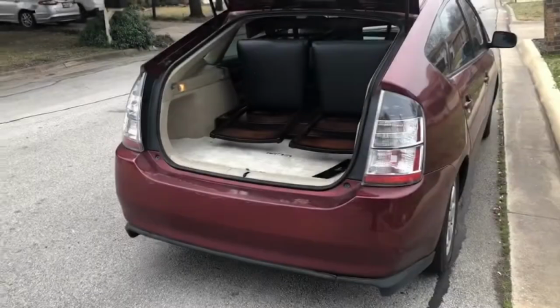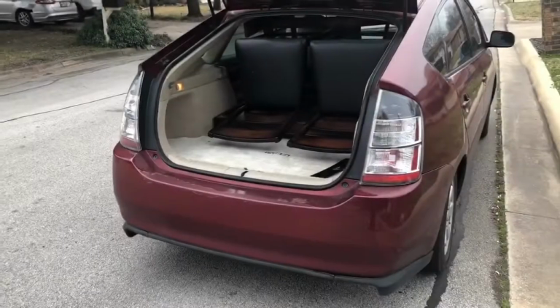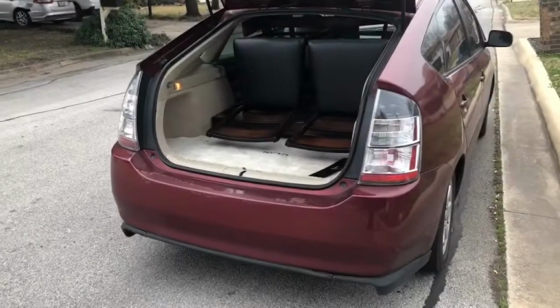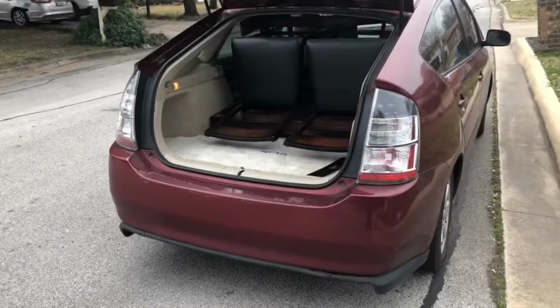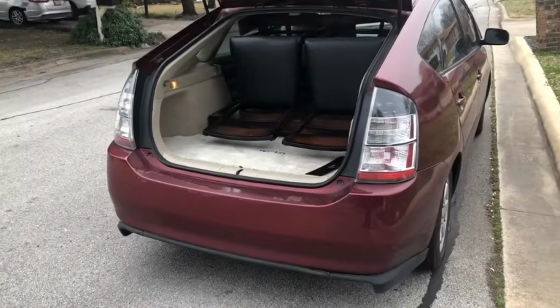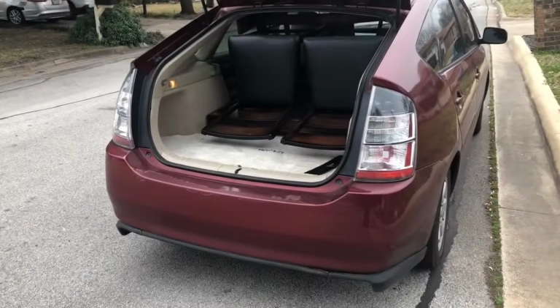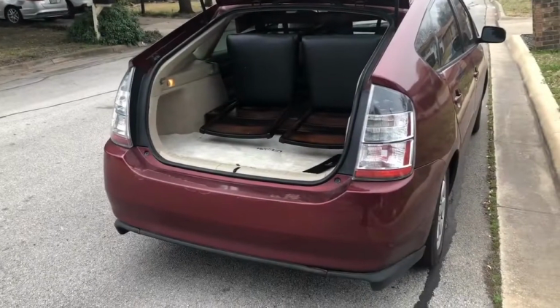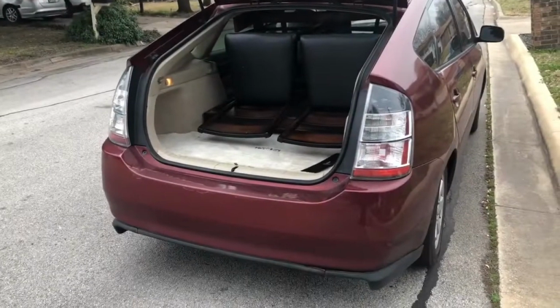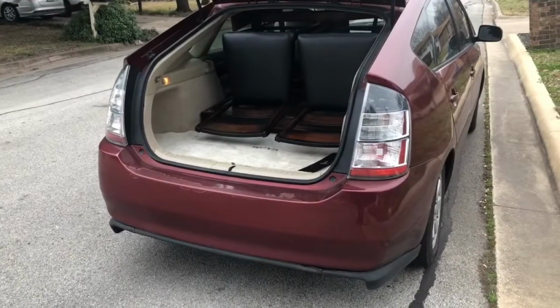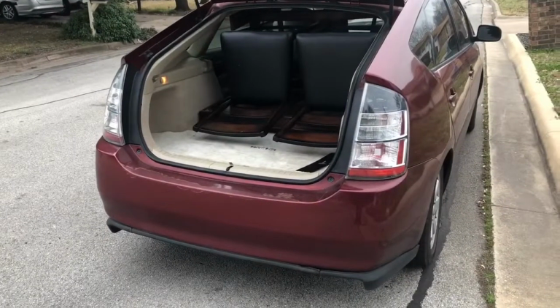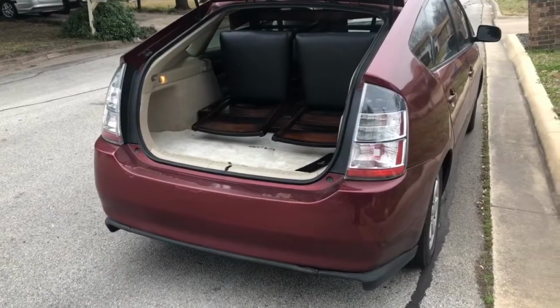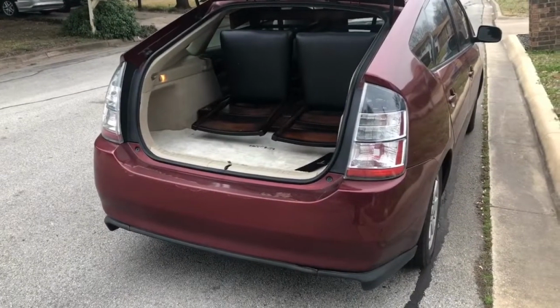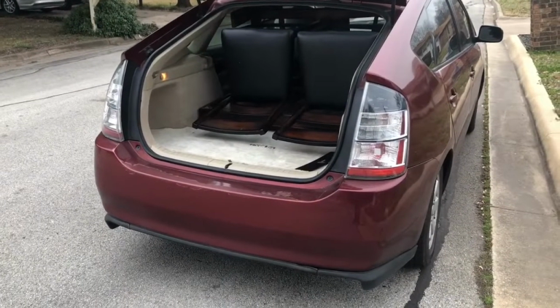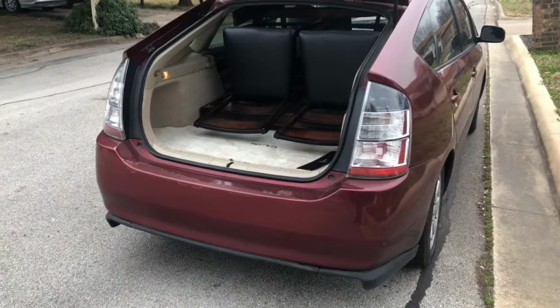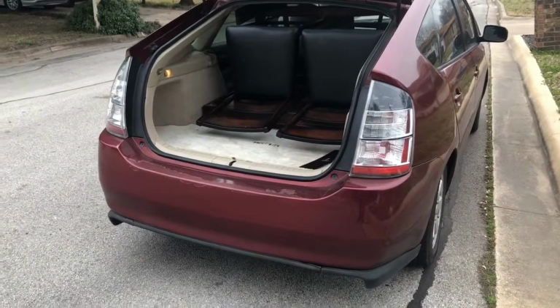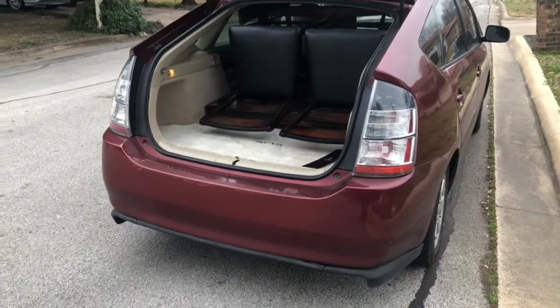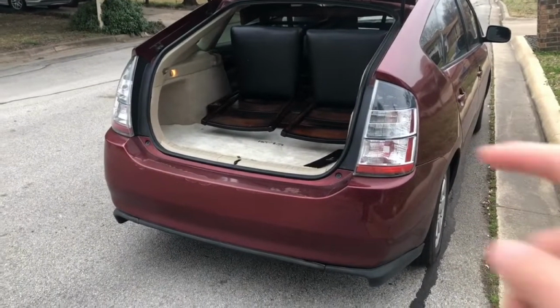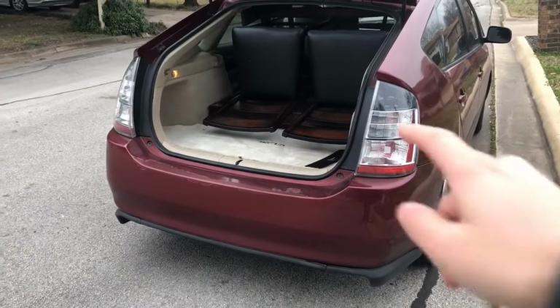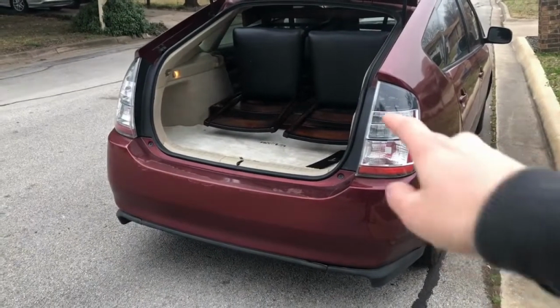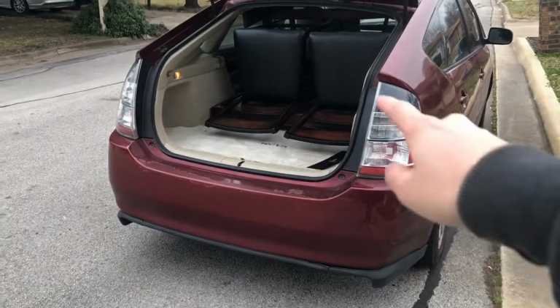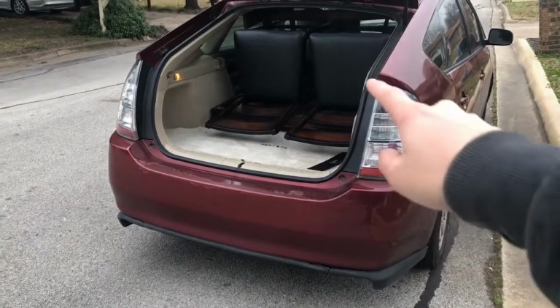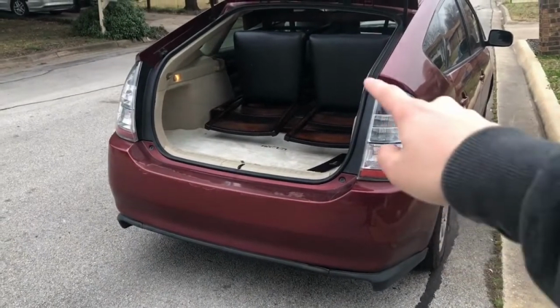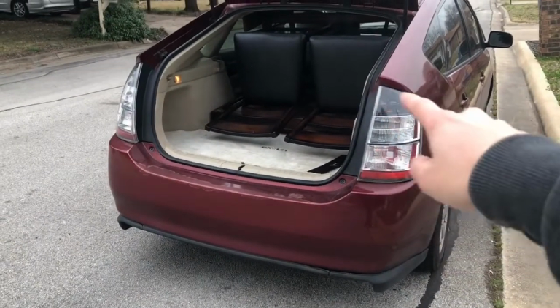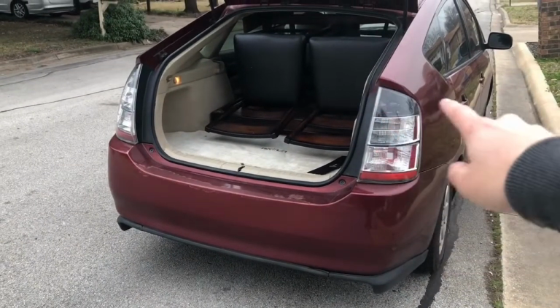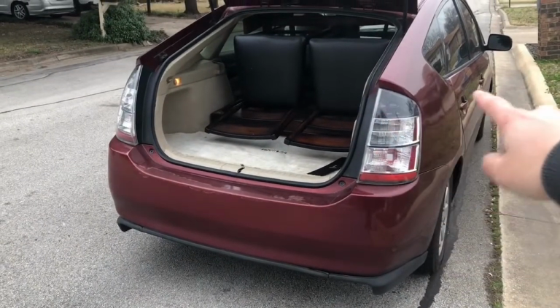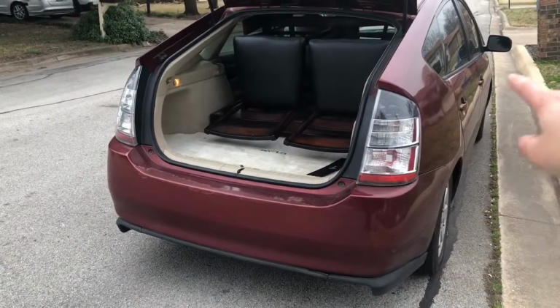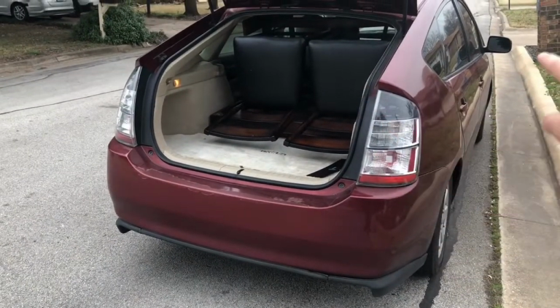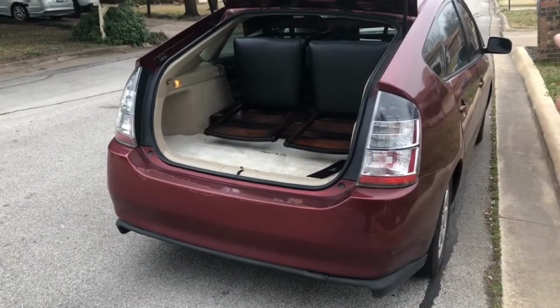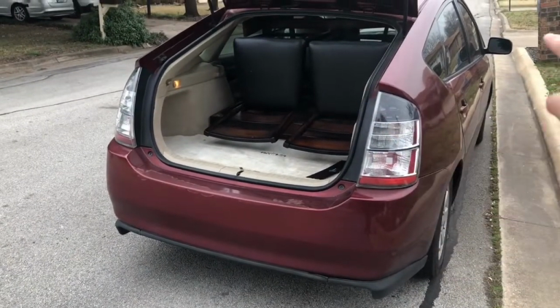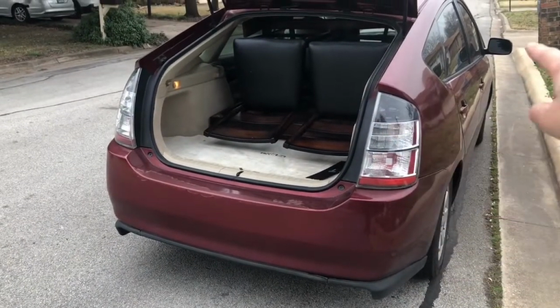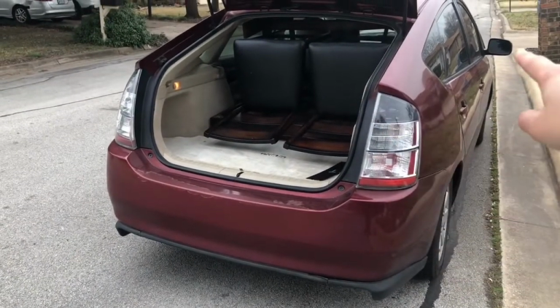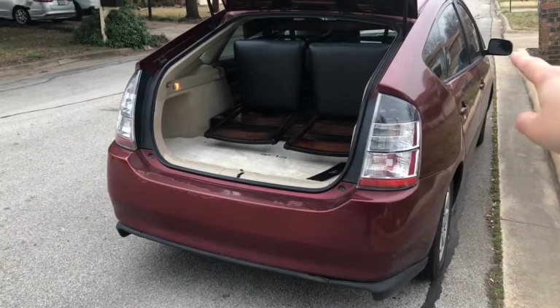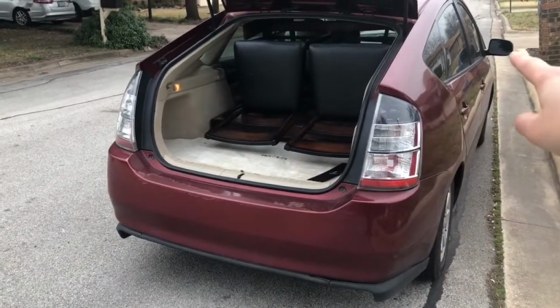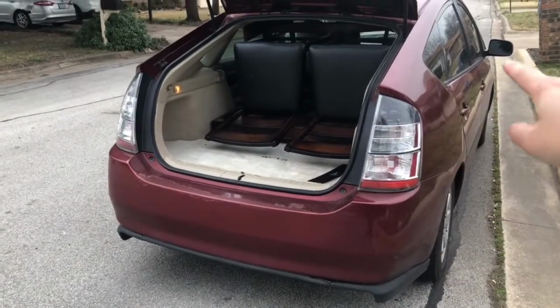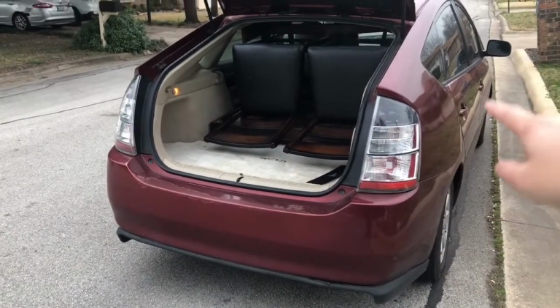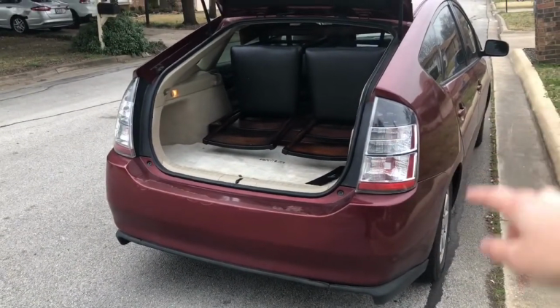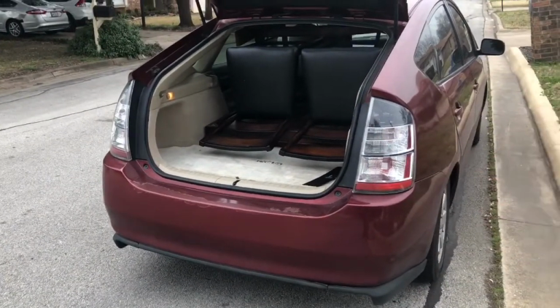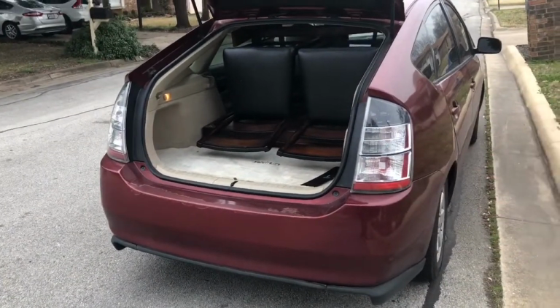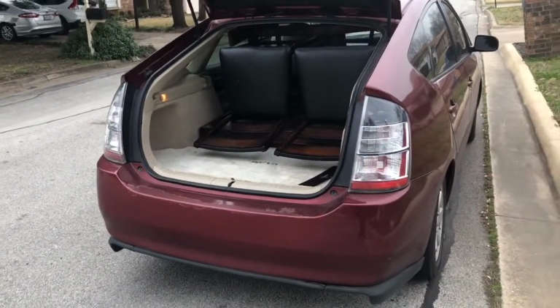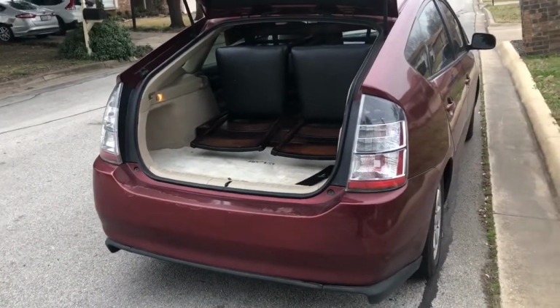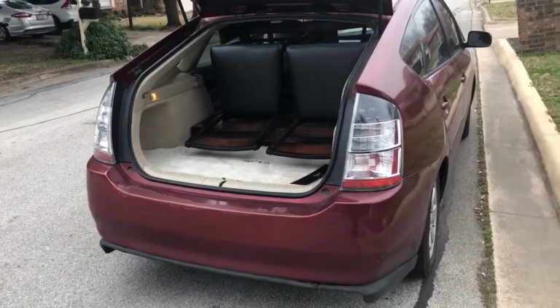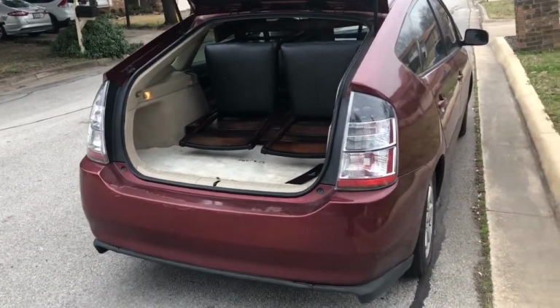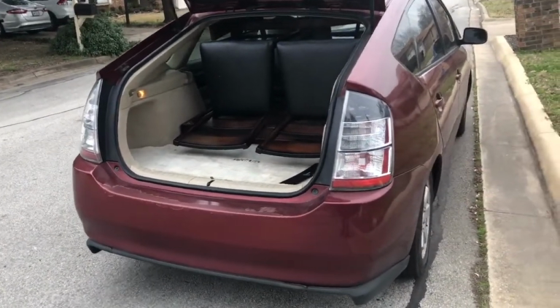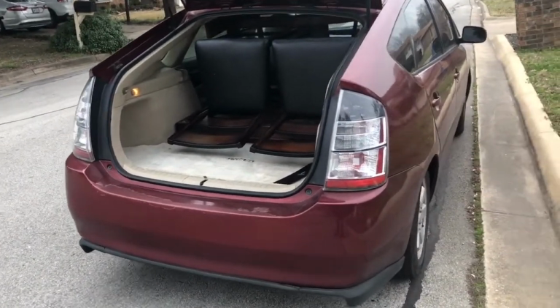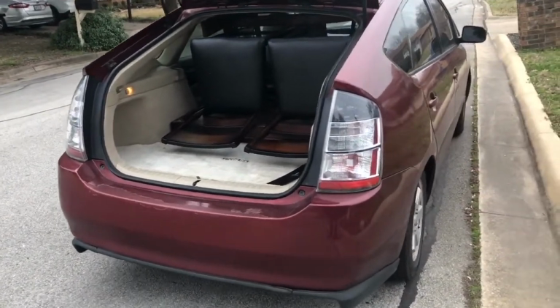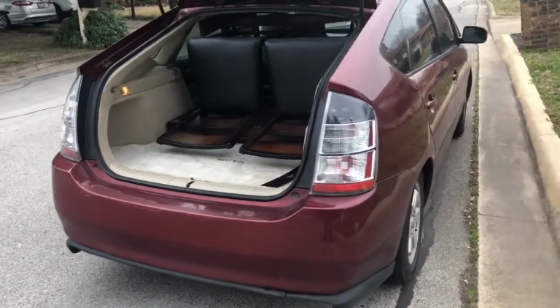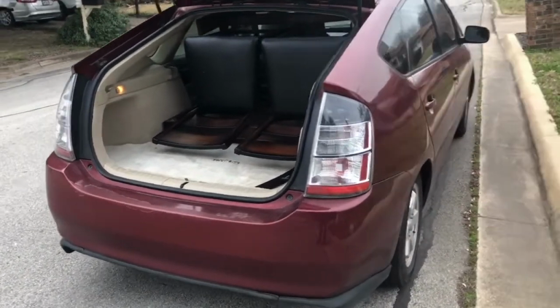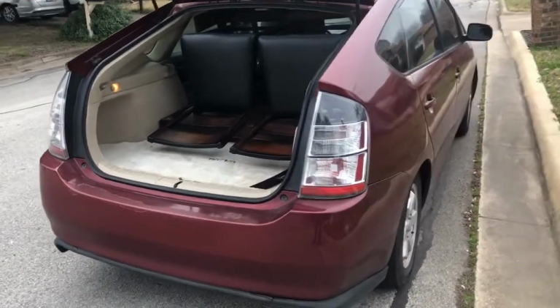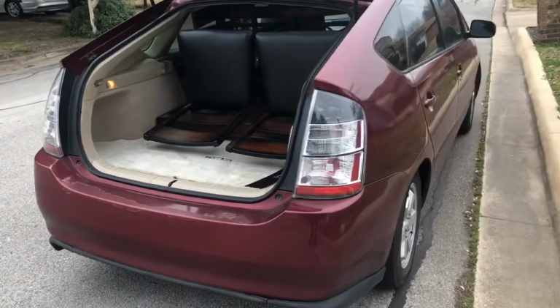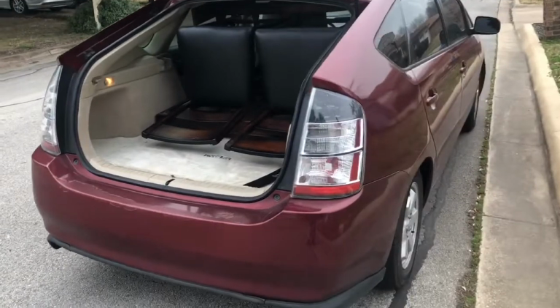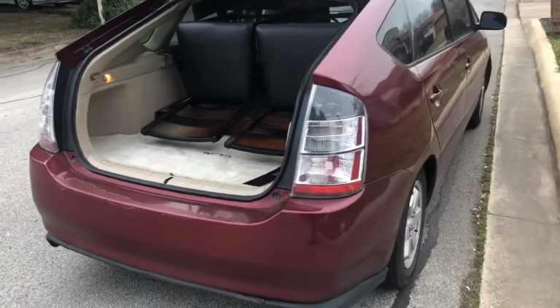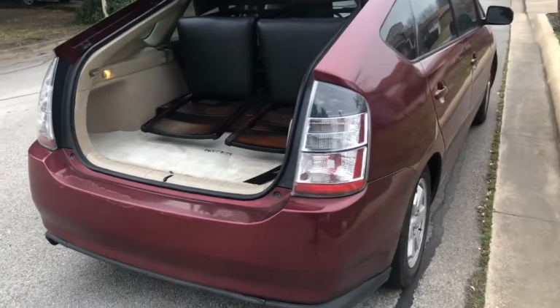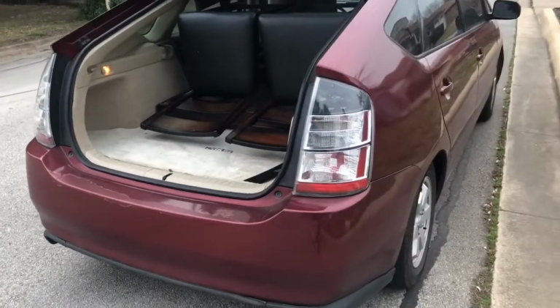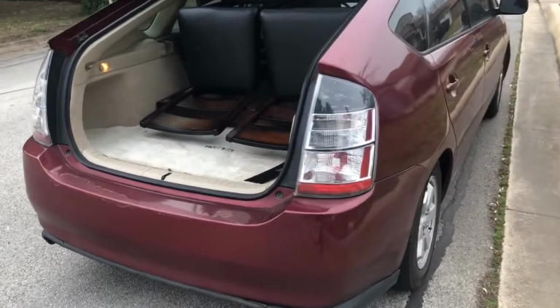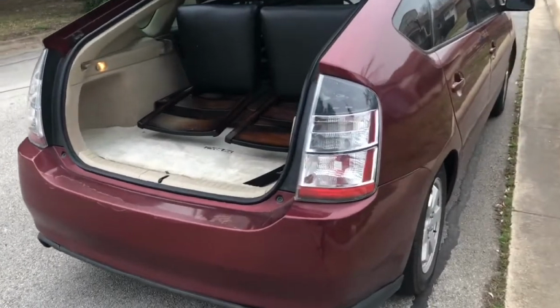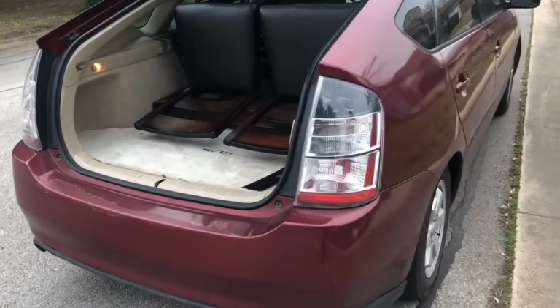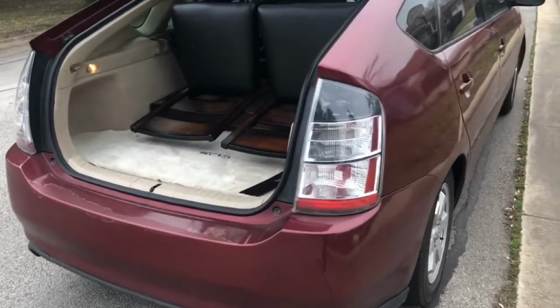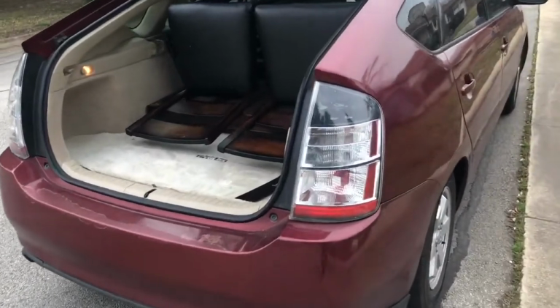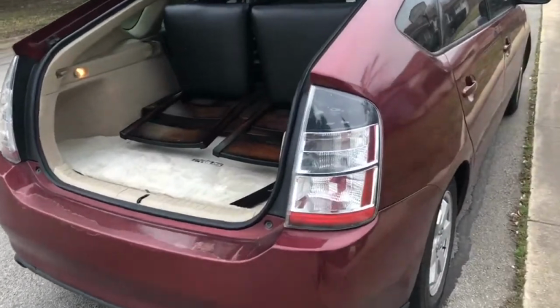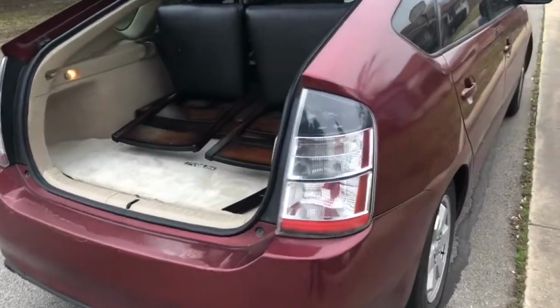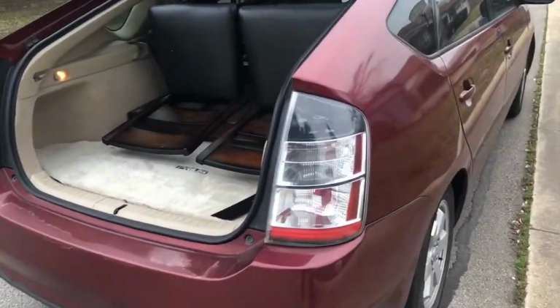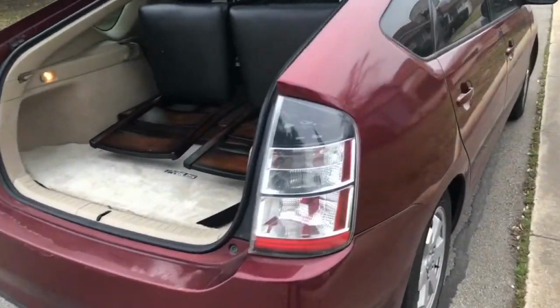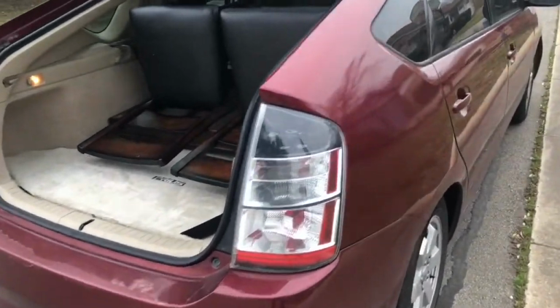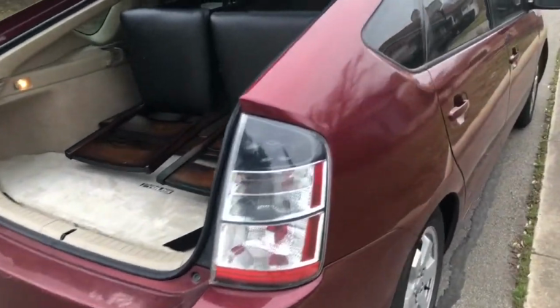Hey guys, today I'm going to show you how a 40 inch by 40 inch table and four chairs is able to fit inside a Prius.